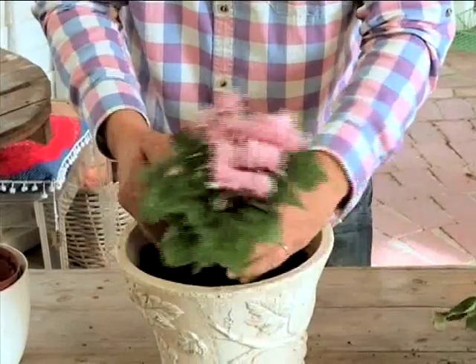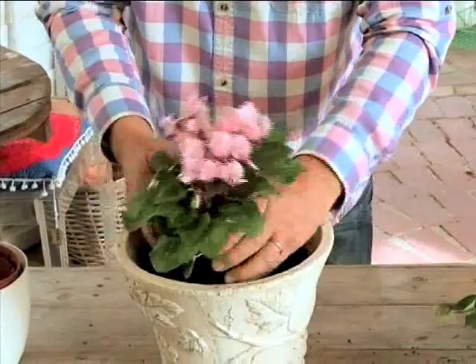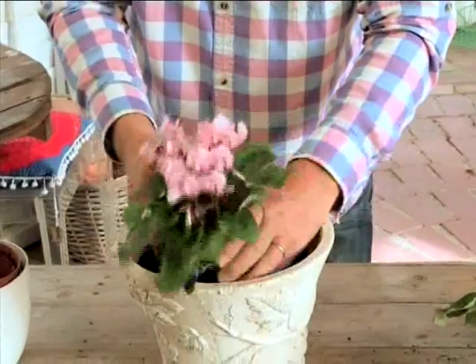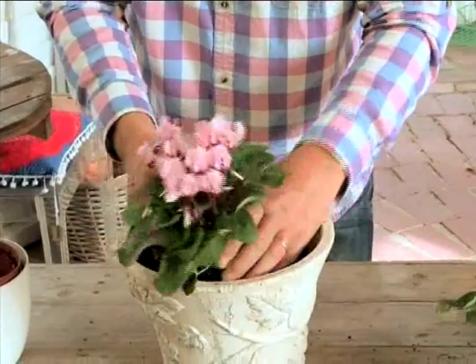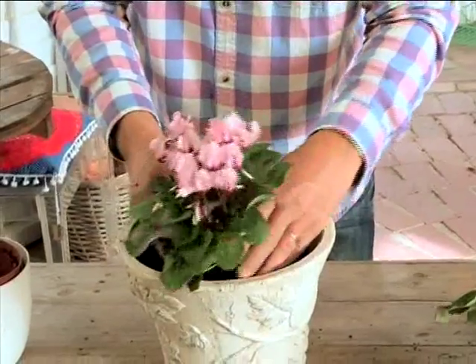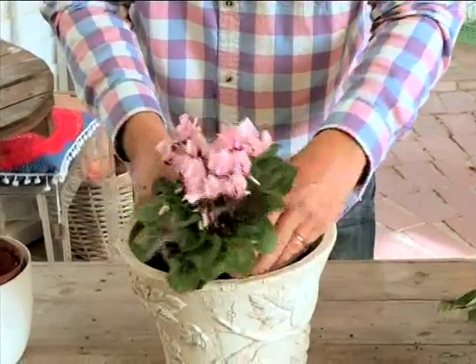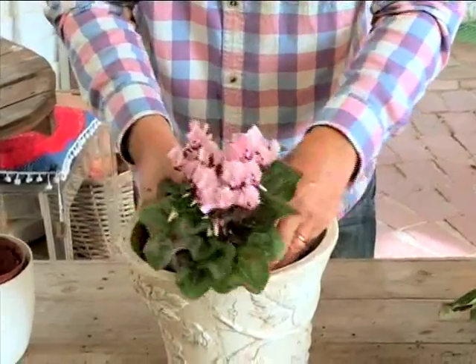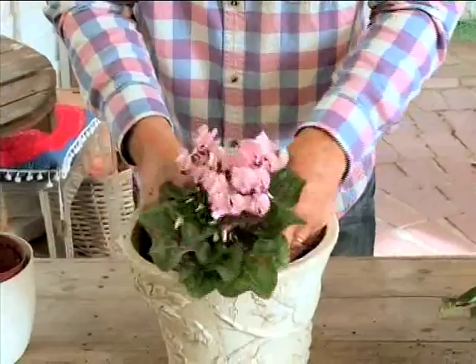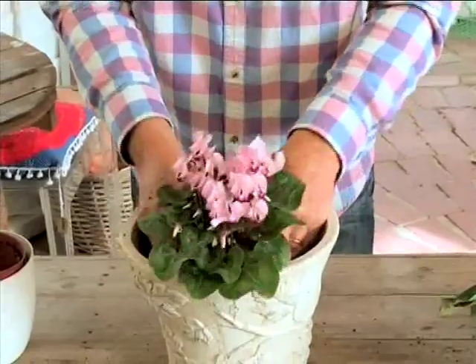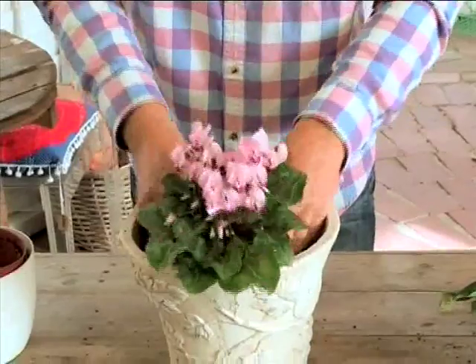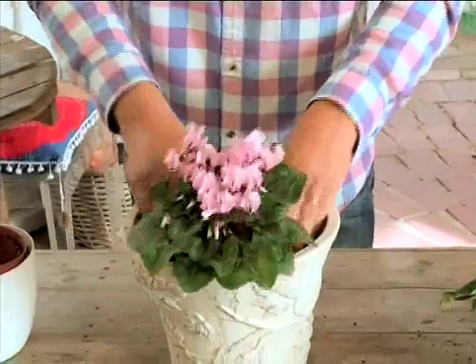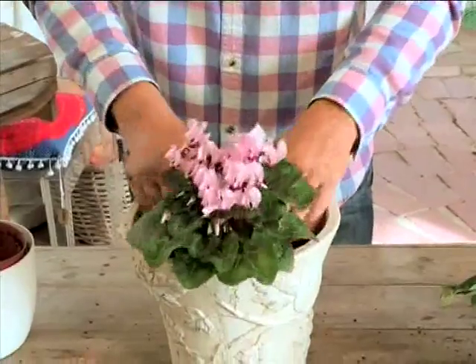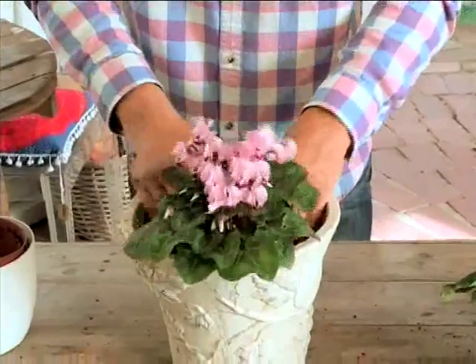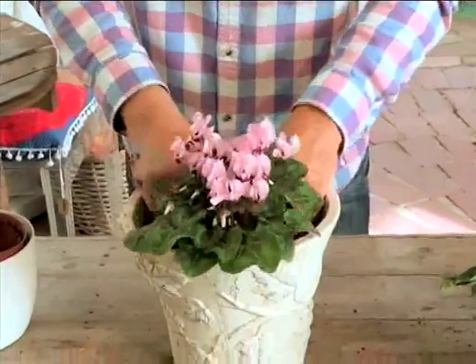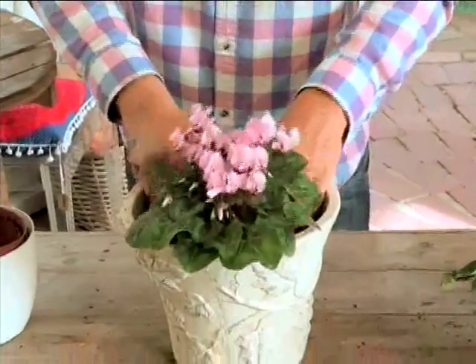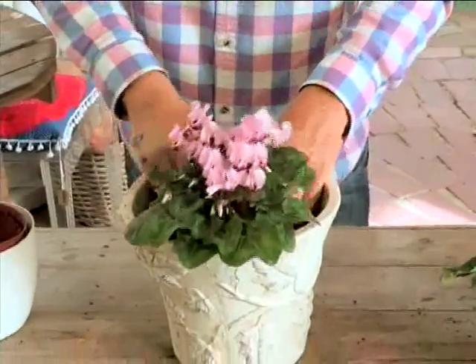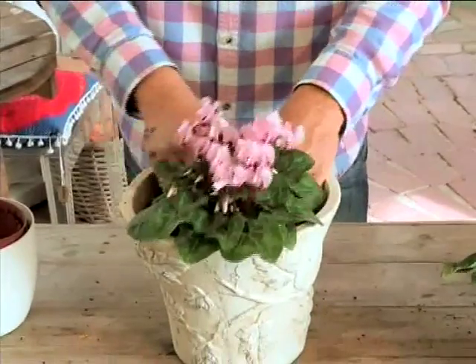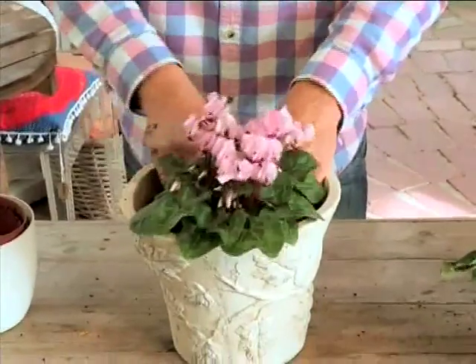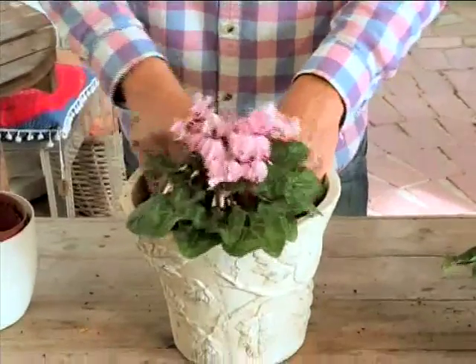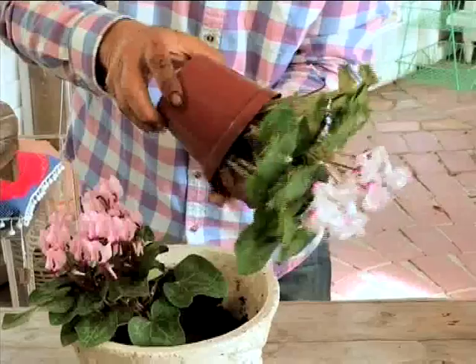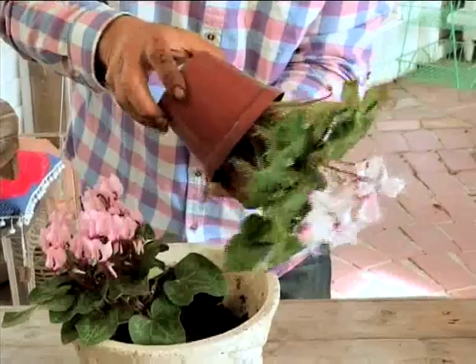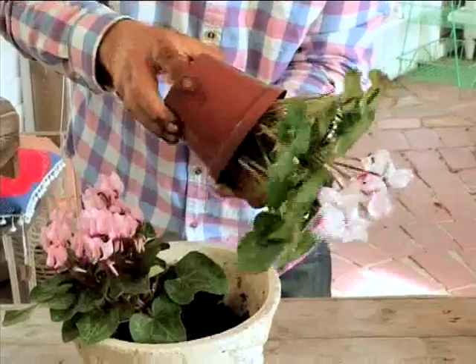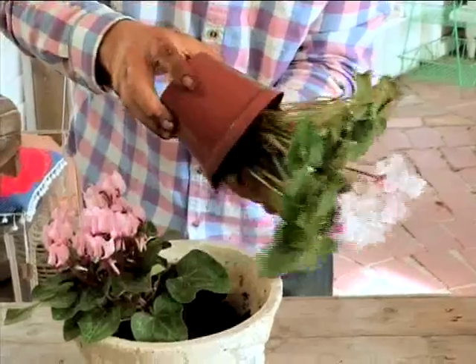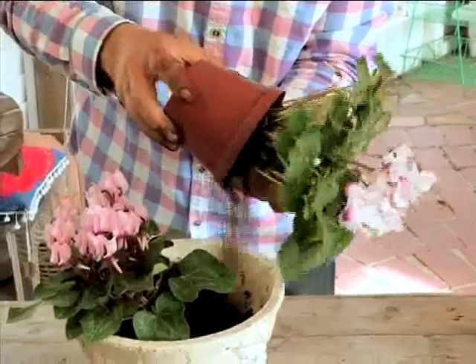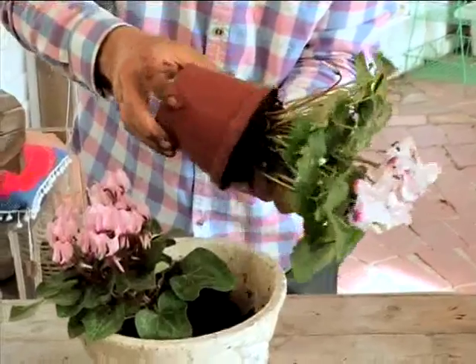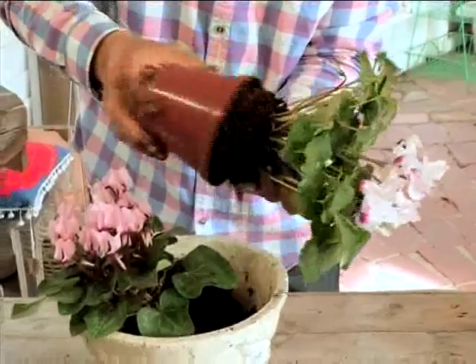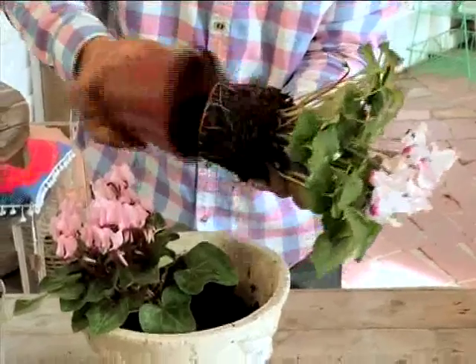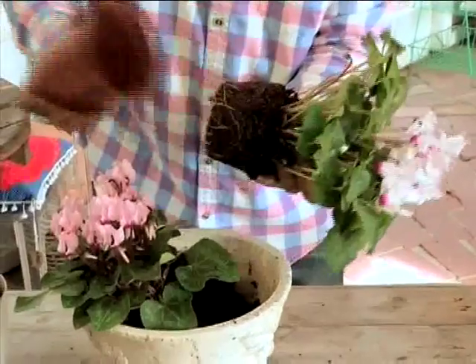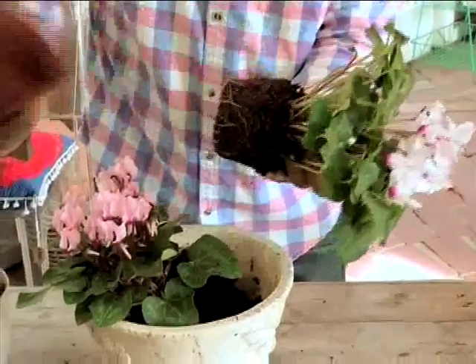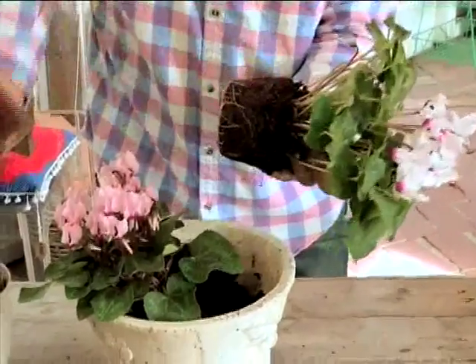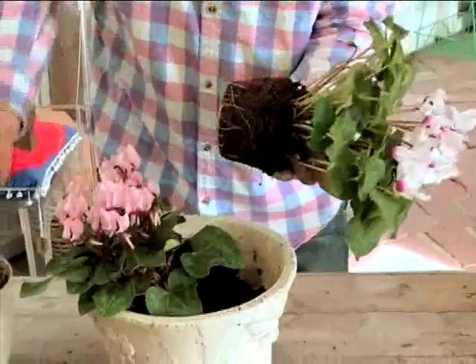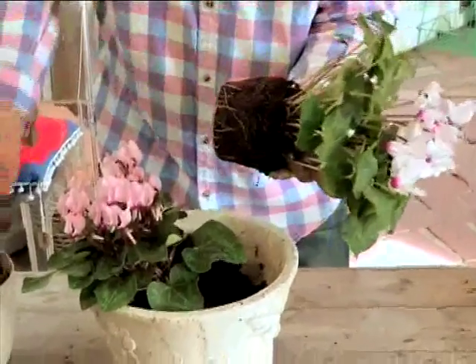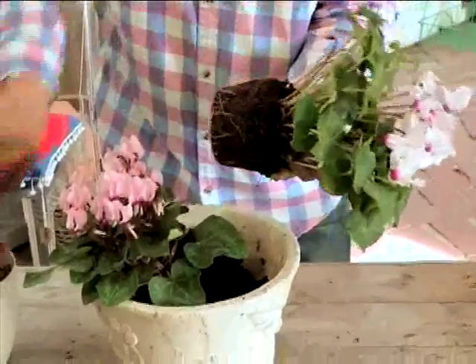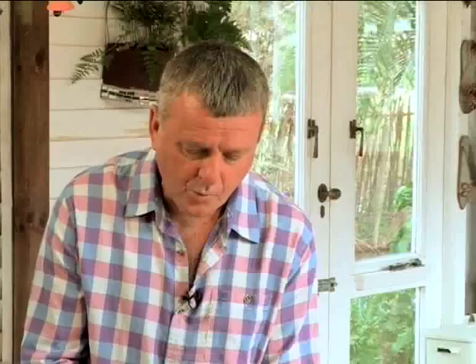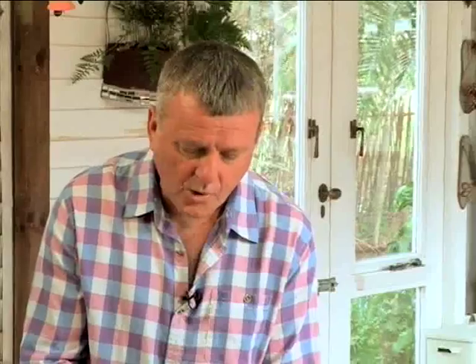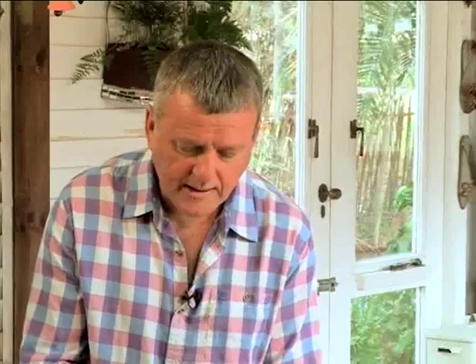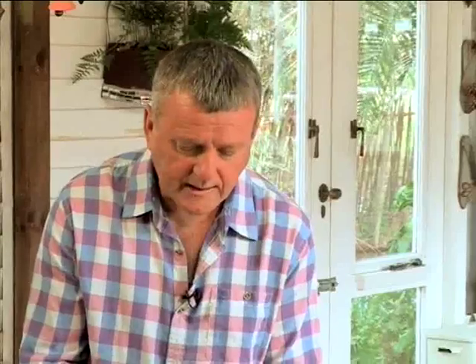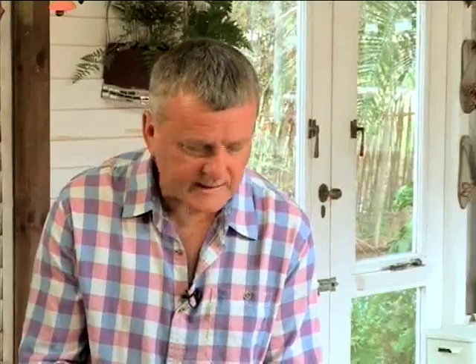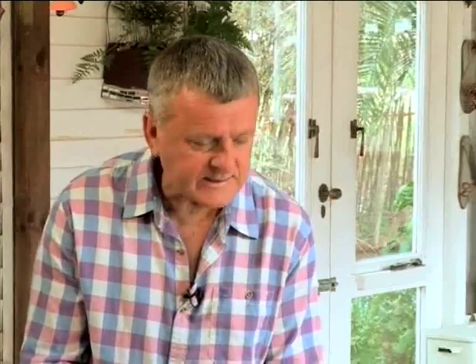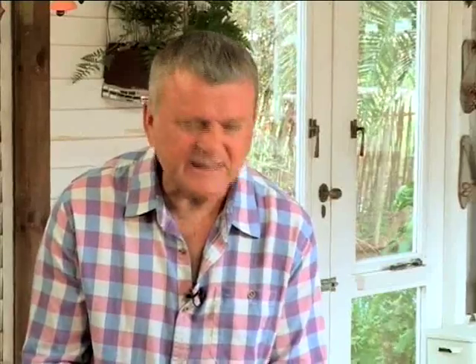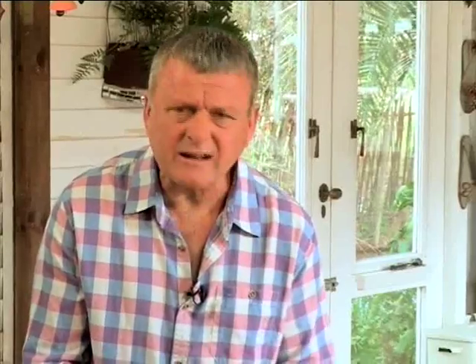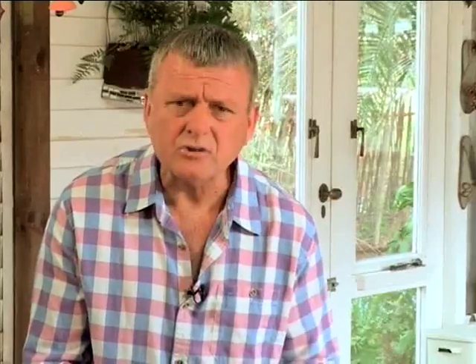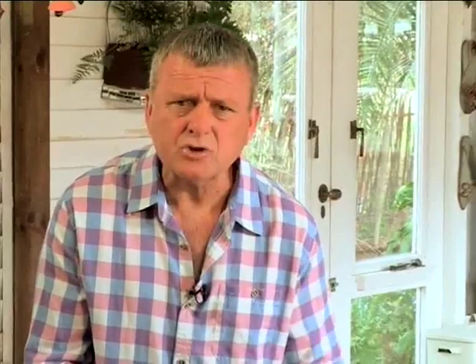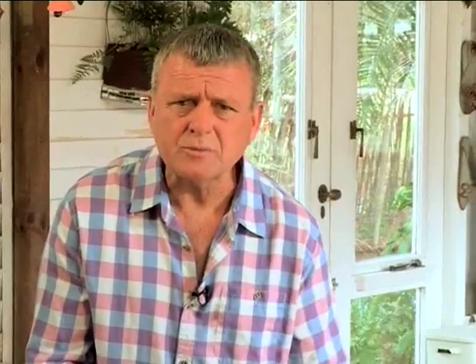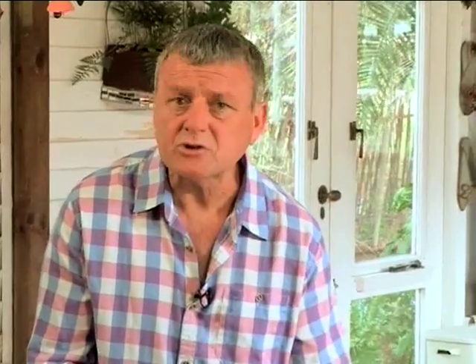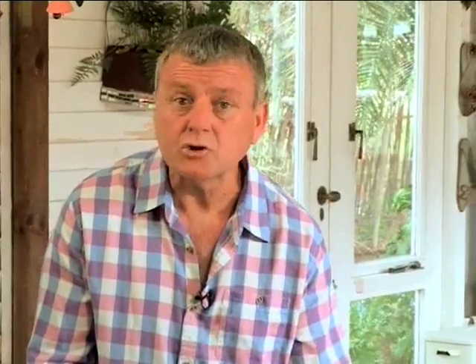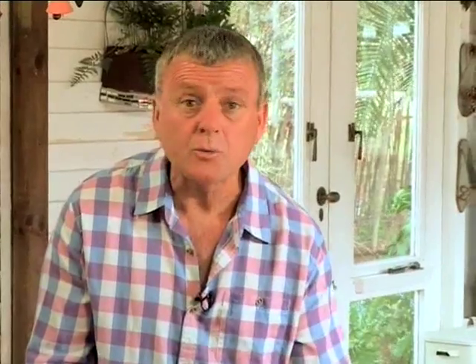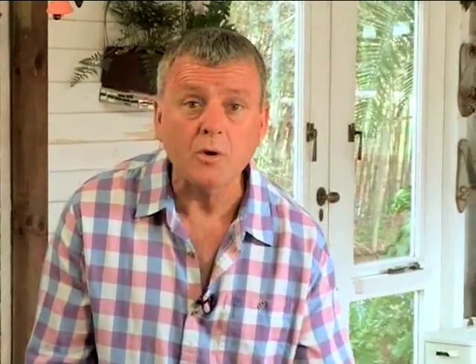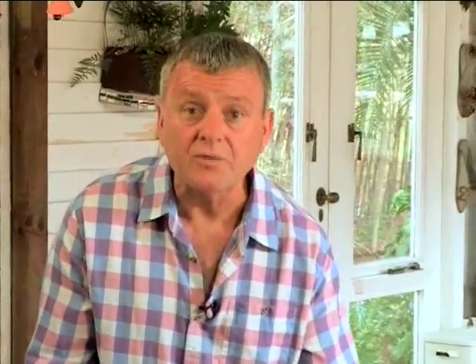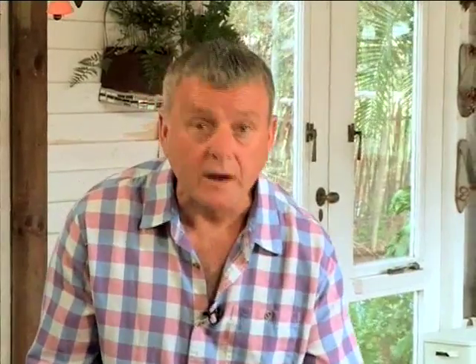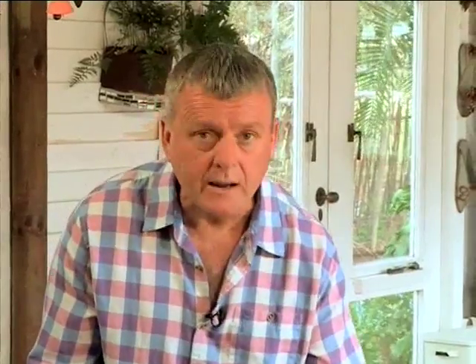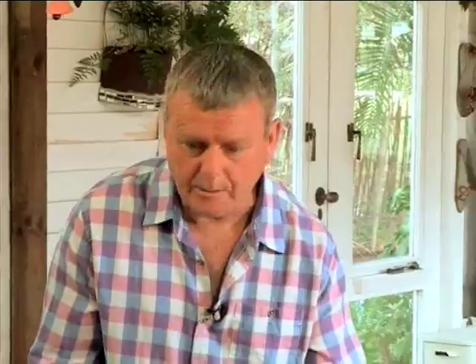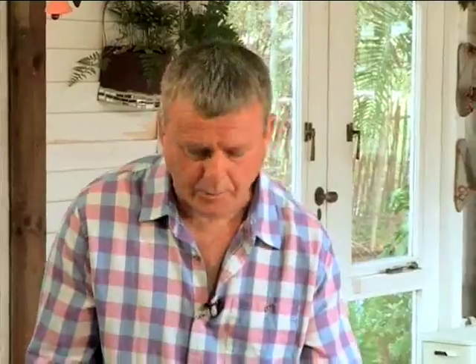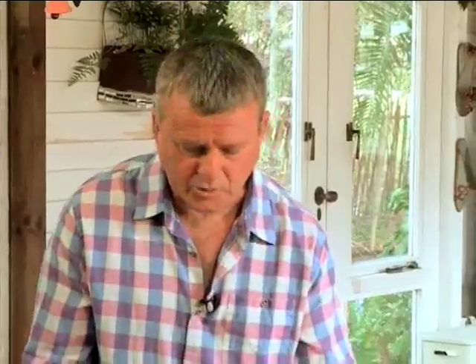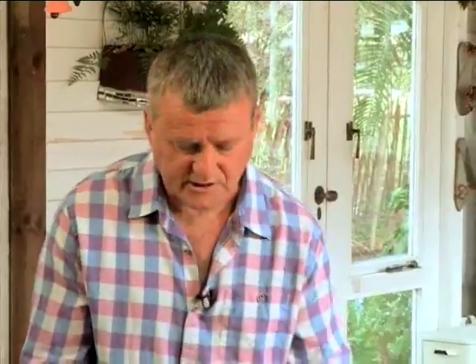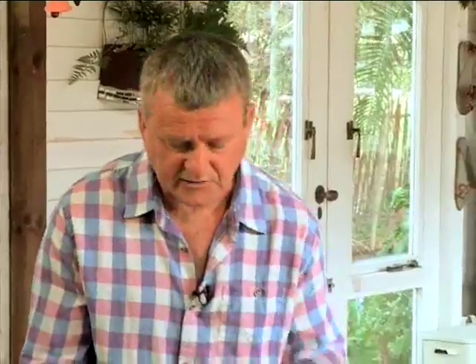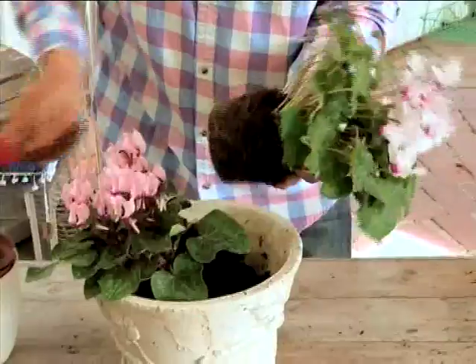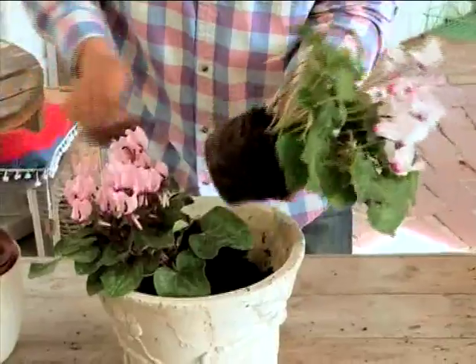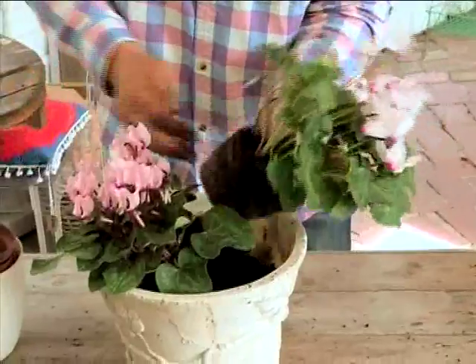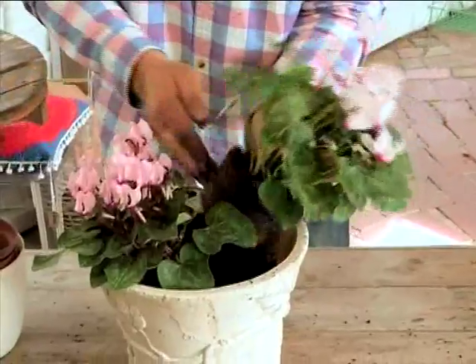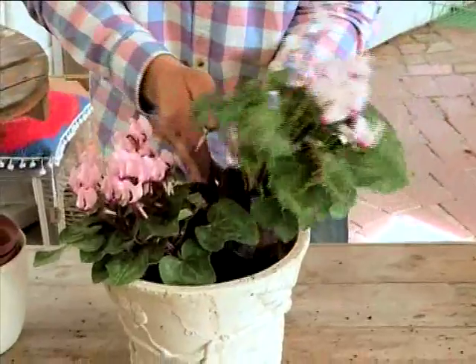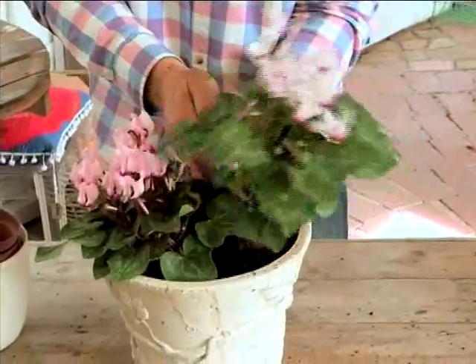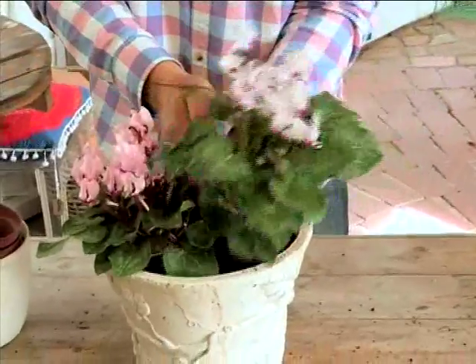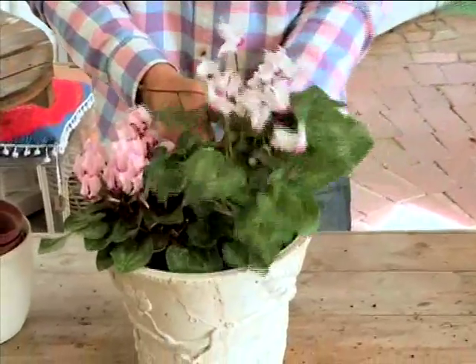You'll see that there will be a drainage hole or two in your pot so that the water can flow out. The plants will then be nice. You can sometimes have two or three of these flower varieties in the pot together.